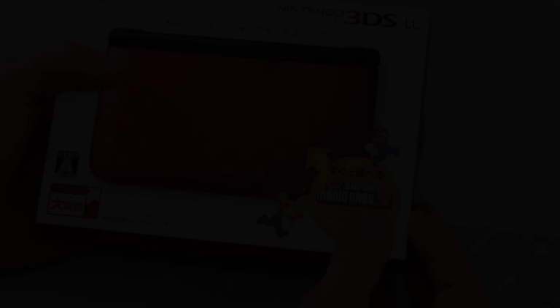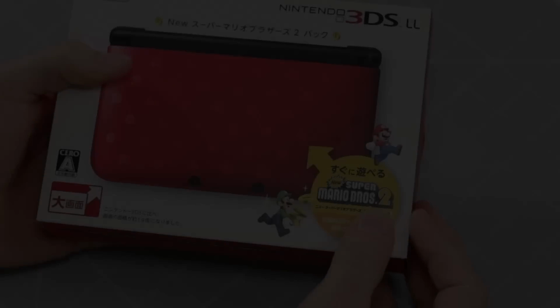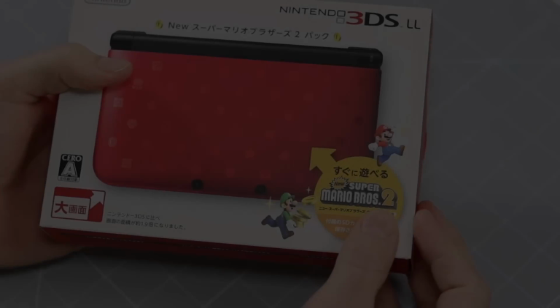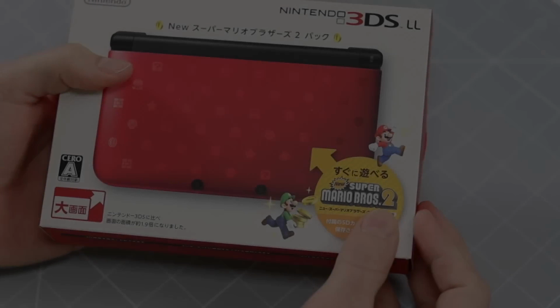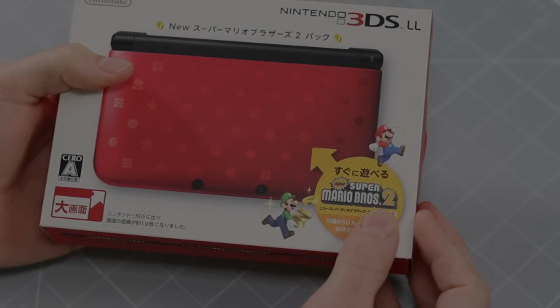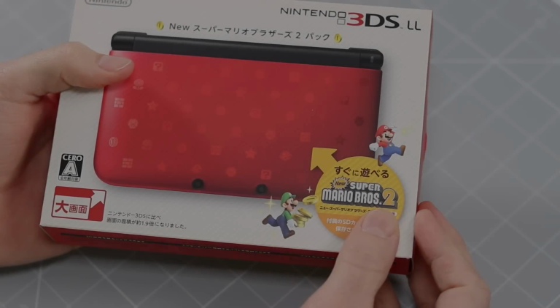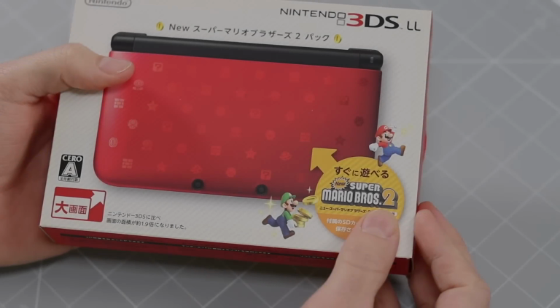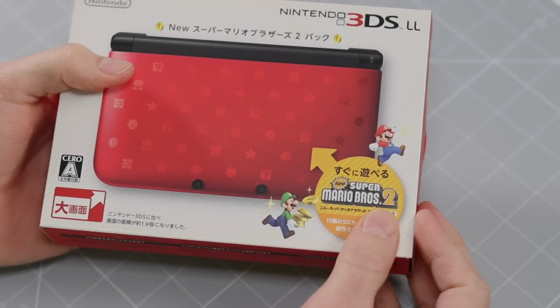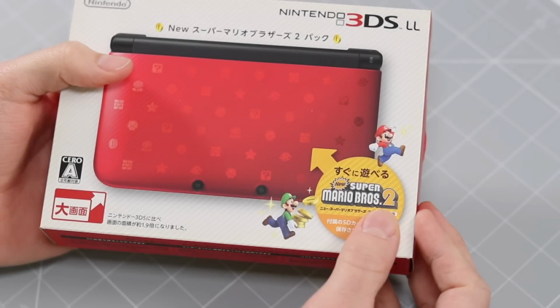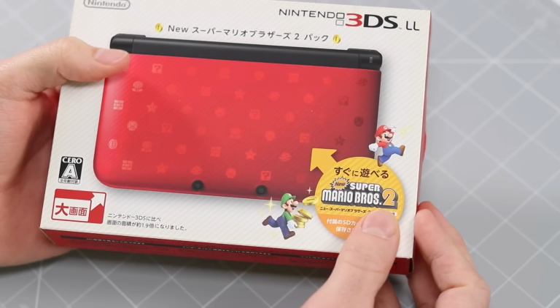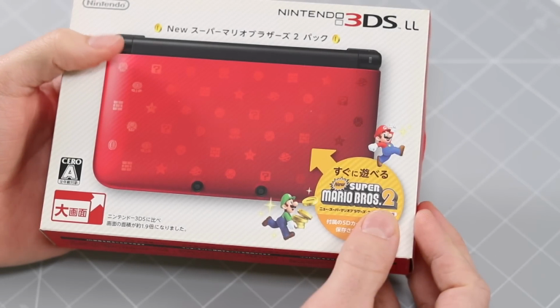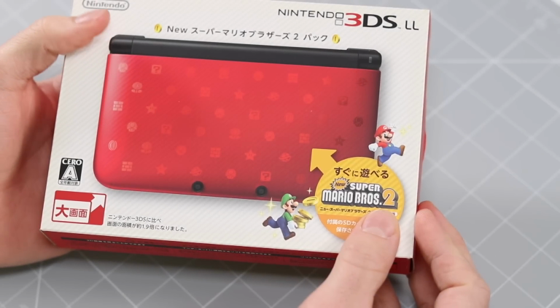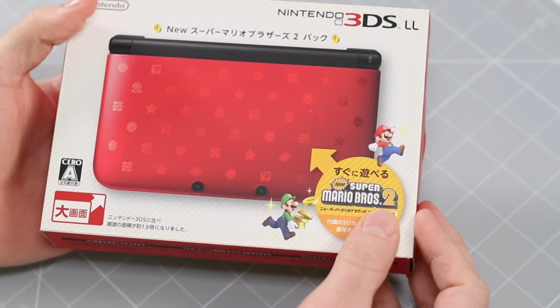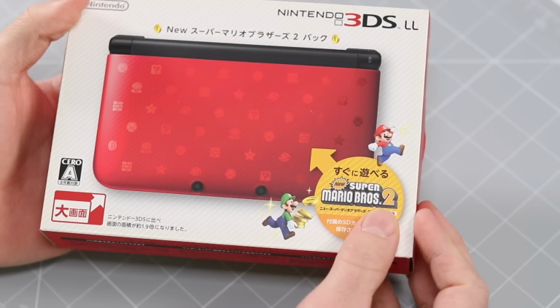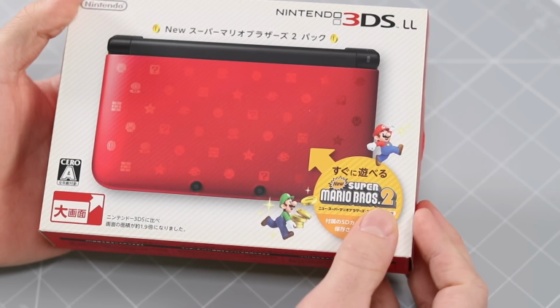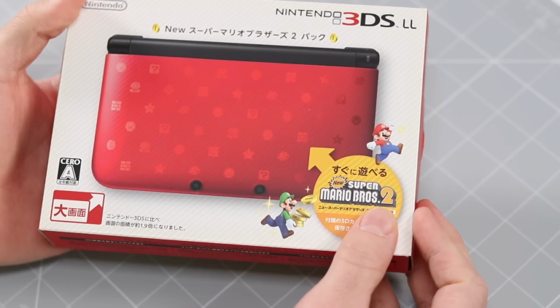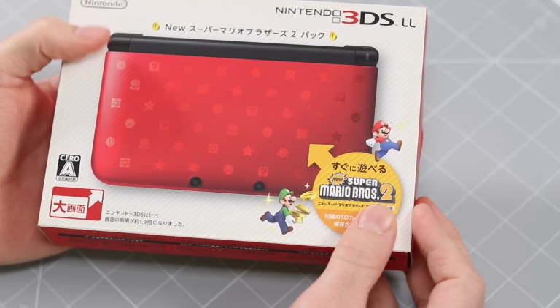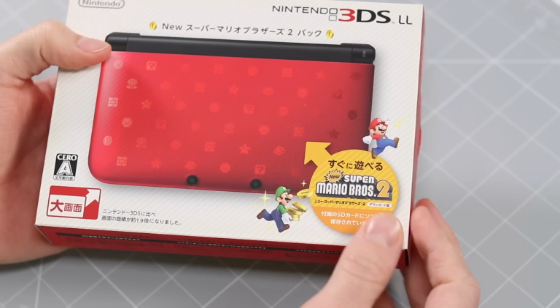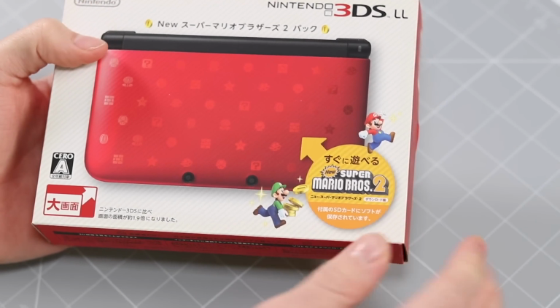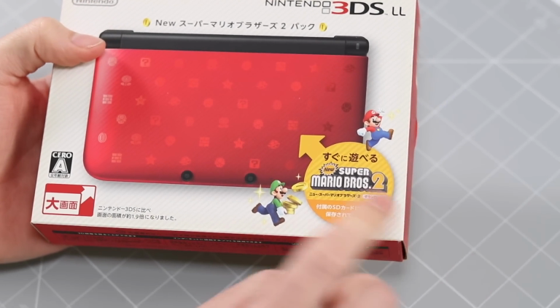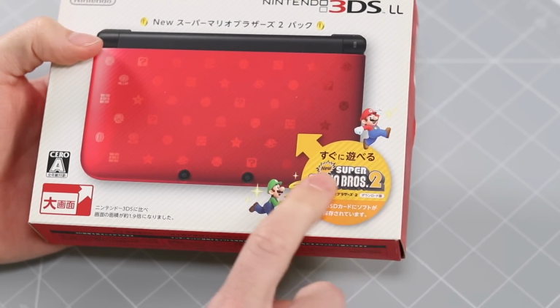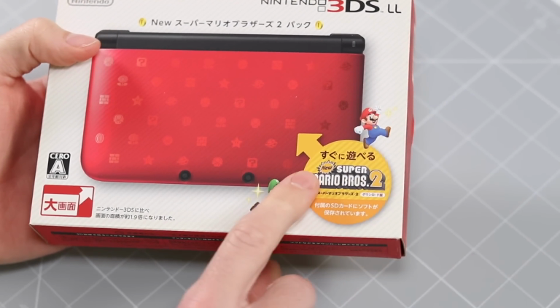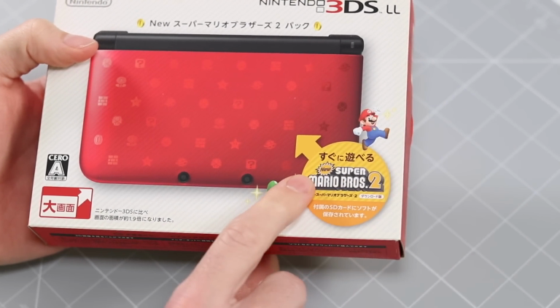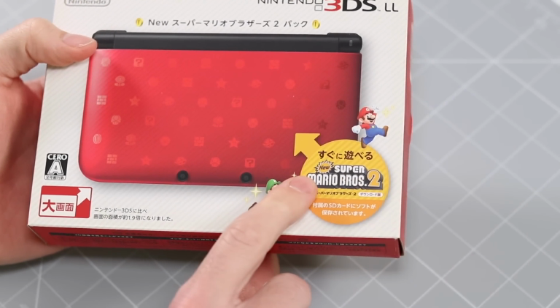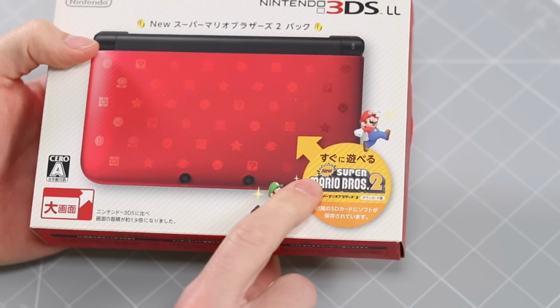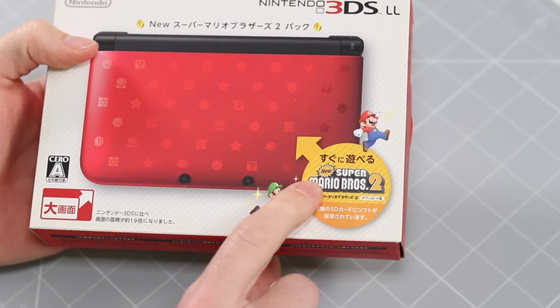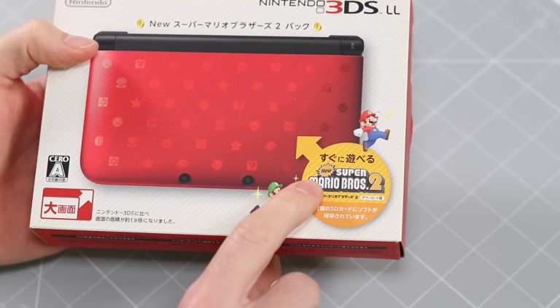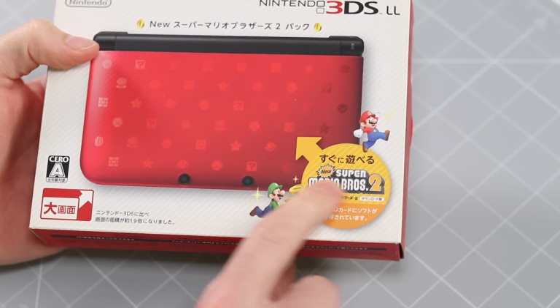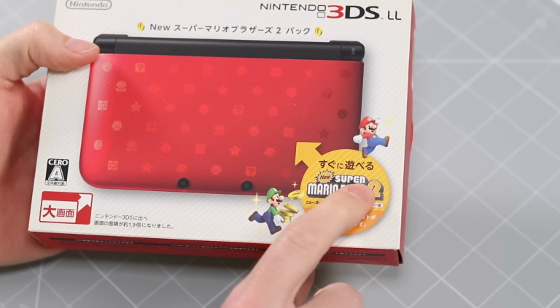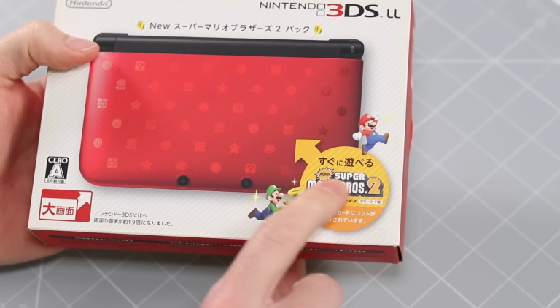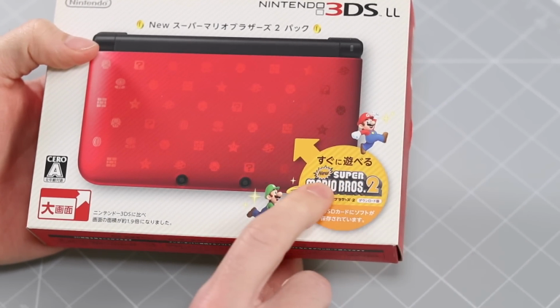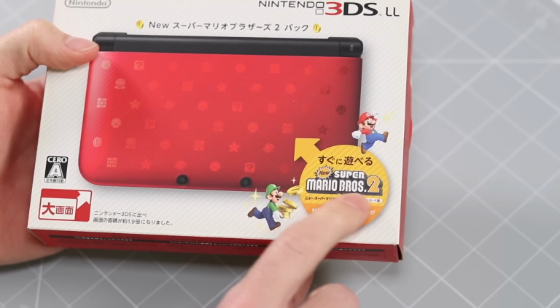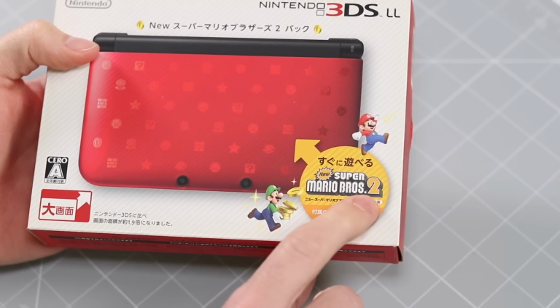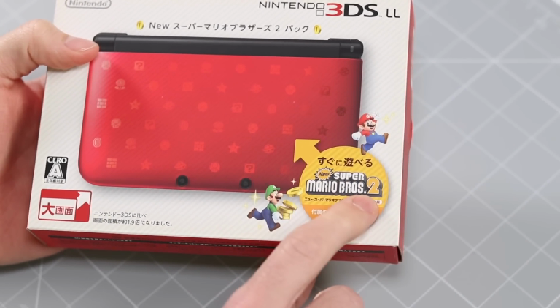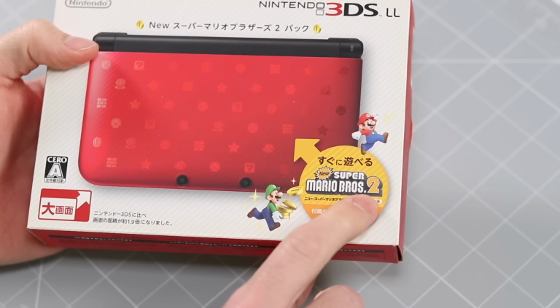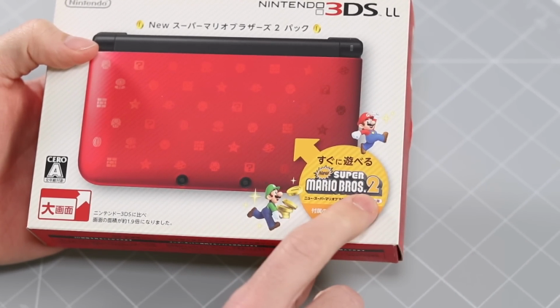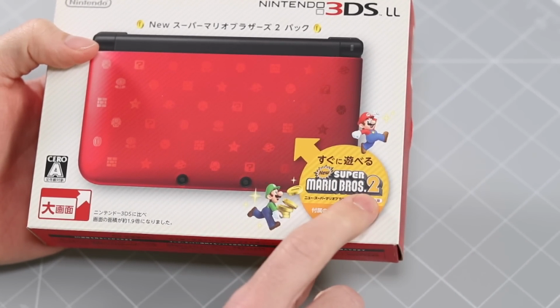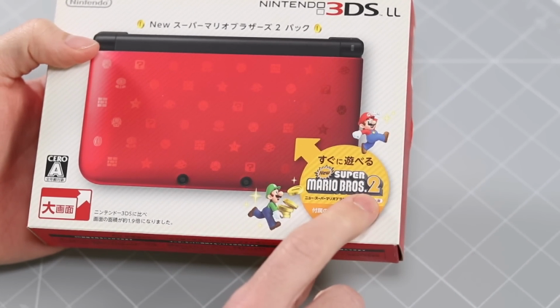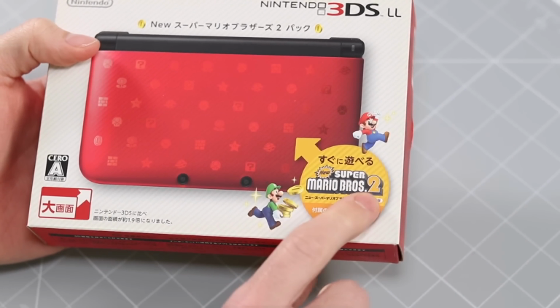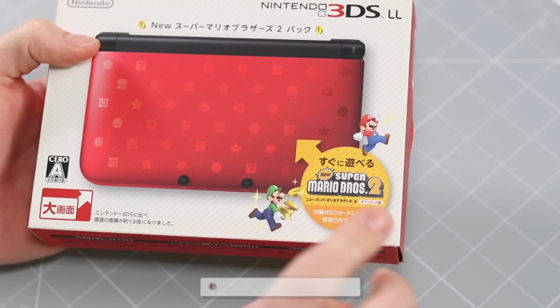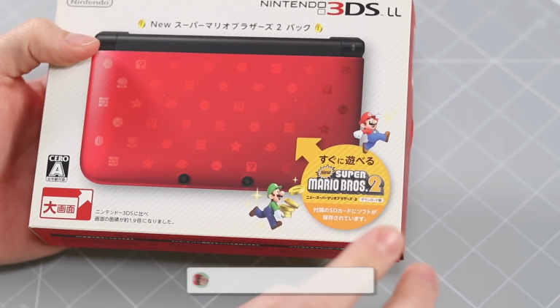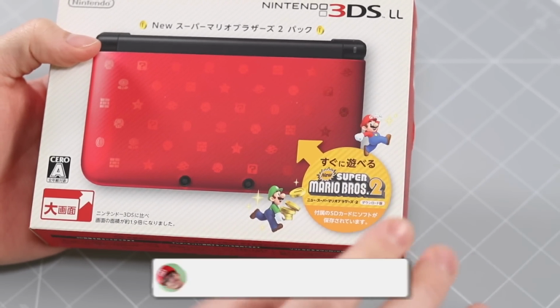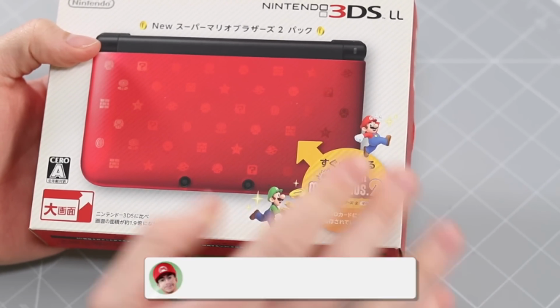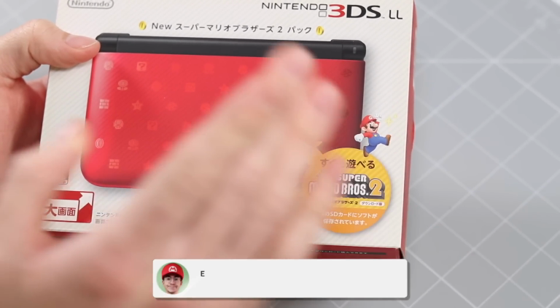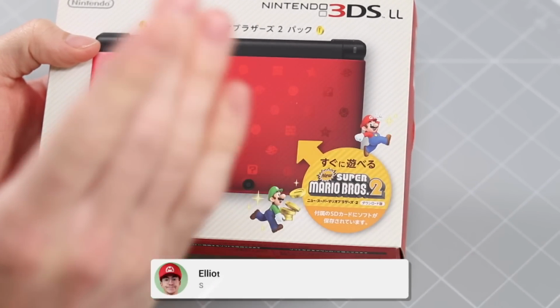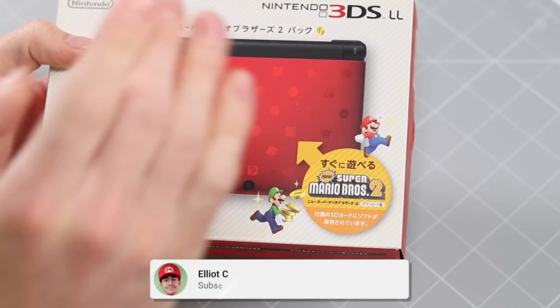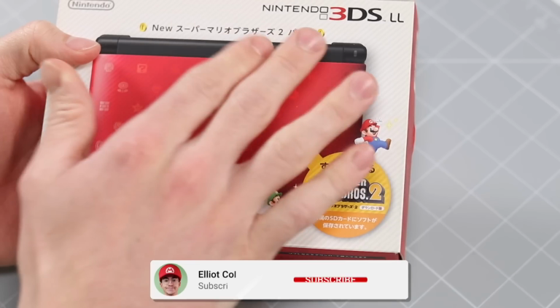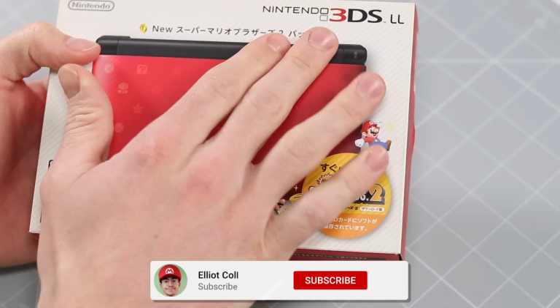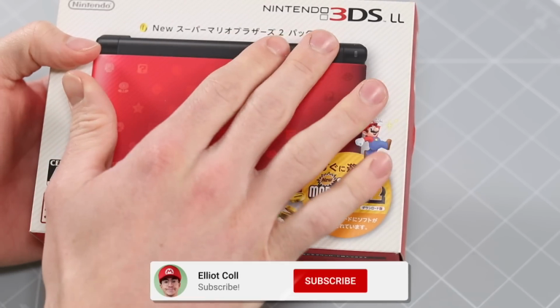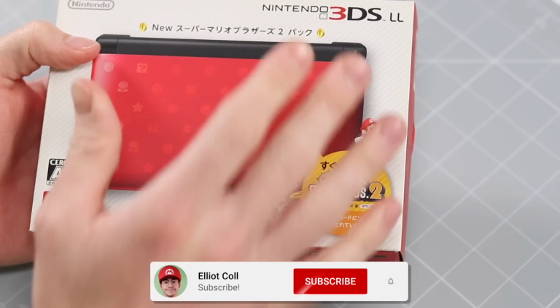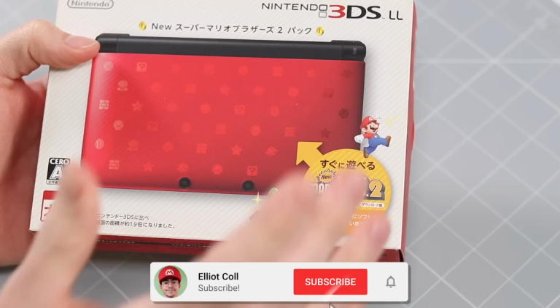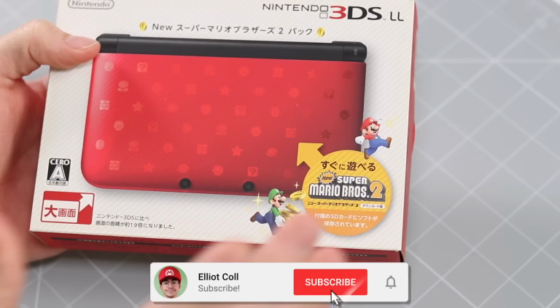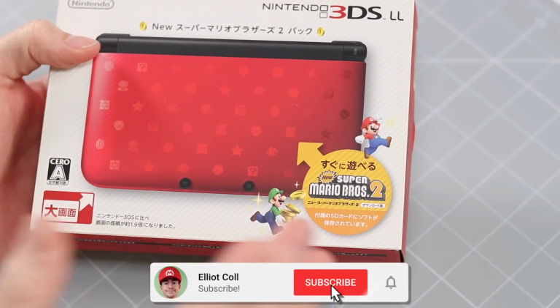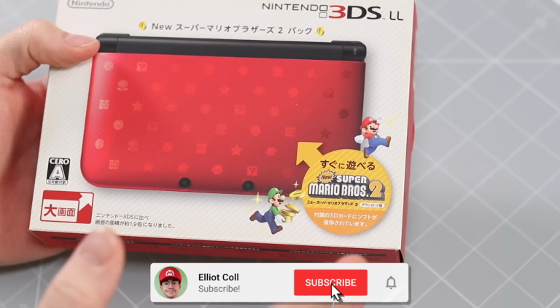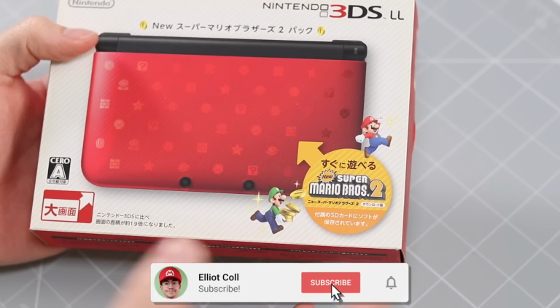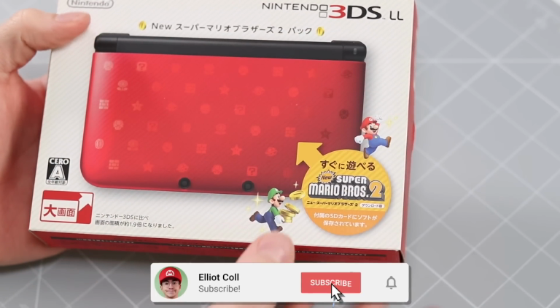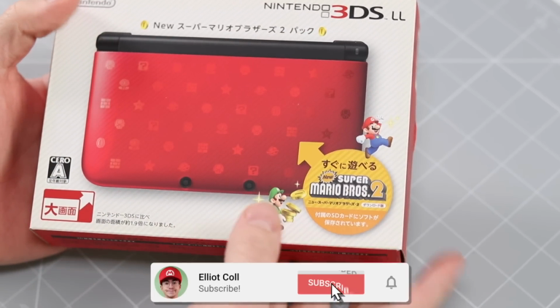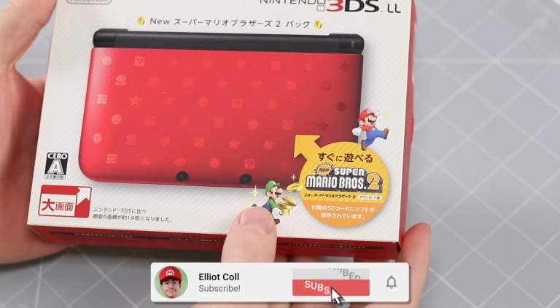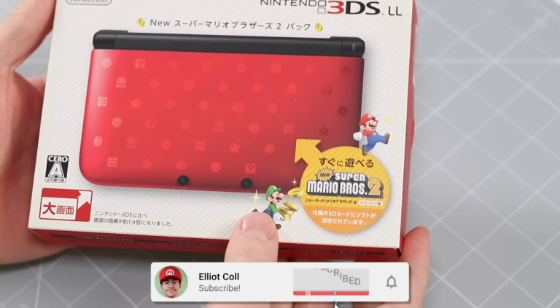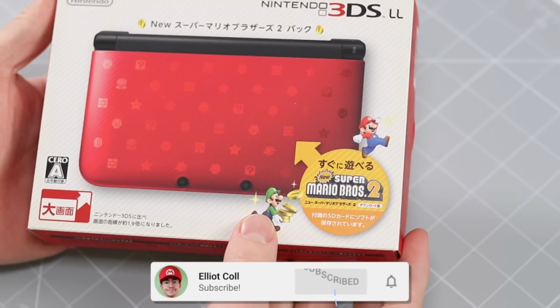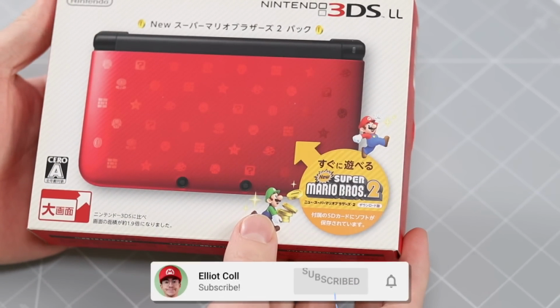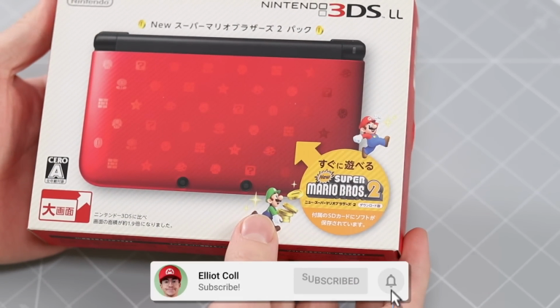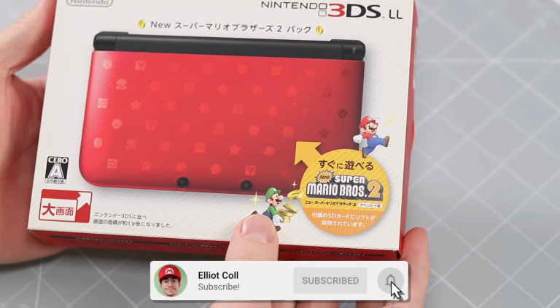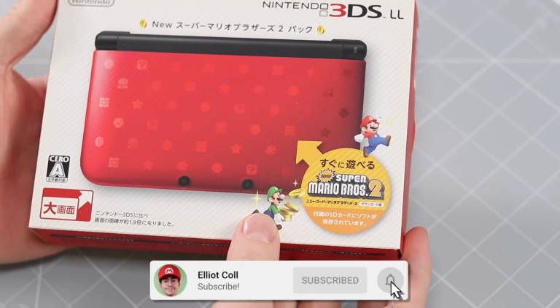Alright everyone, how's it going? Today we're going to be taking a look at the new Super Mario Bros. 2 Nintendo 3DS XL.